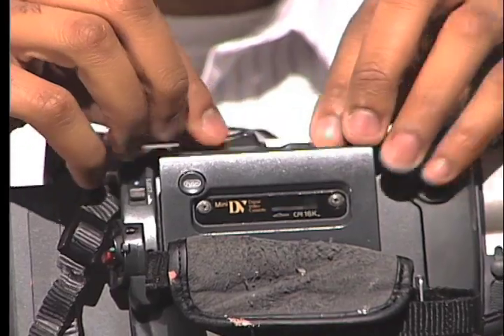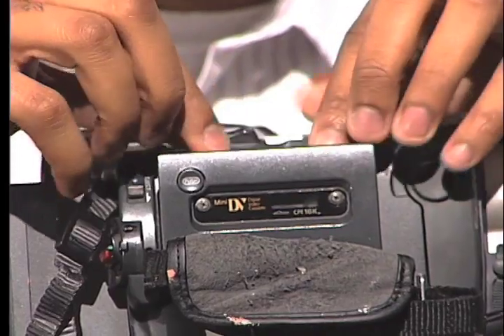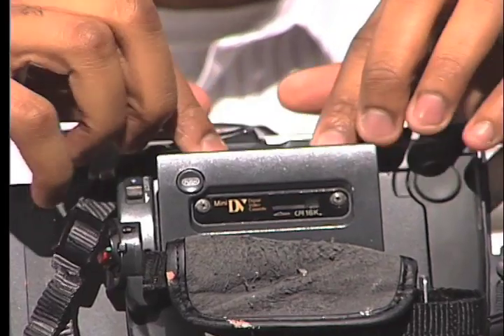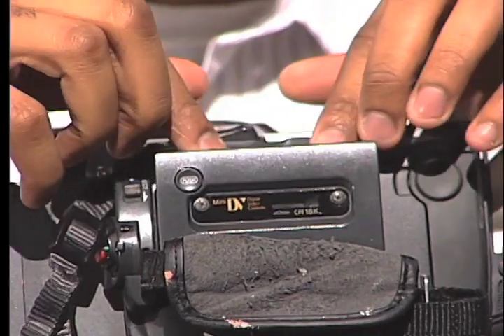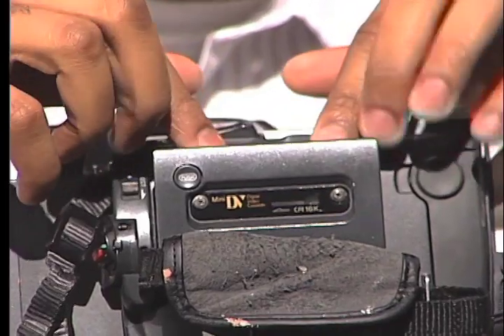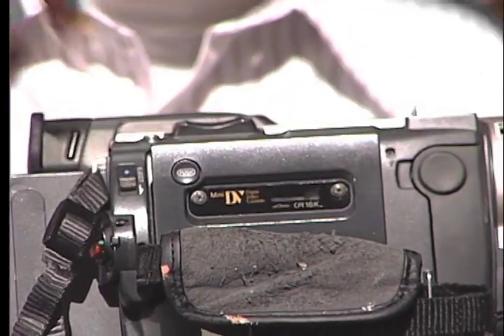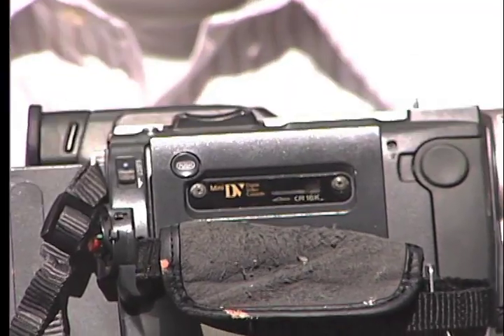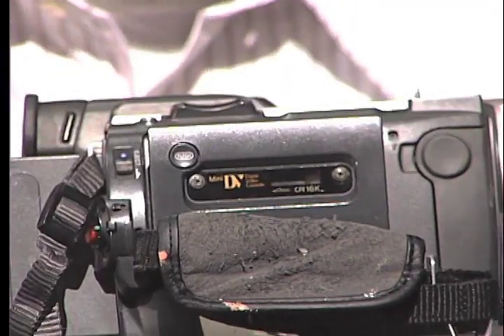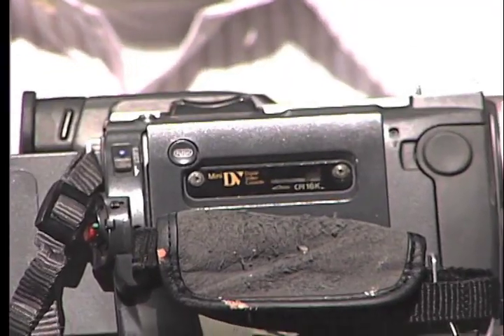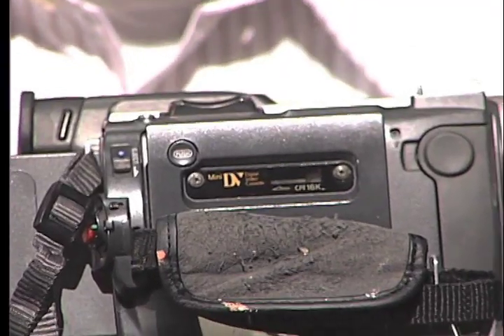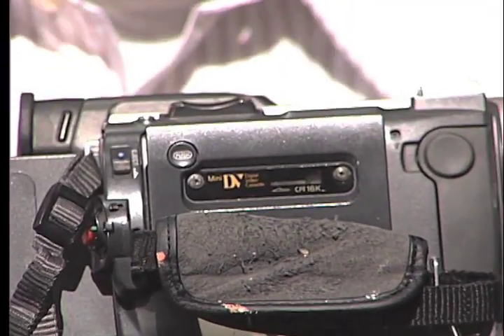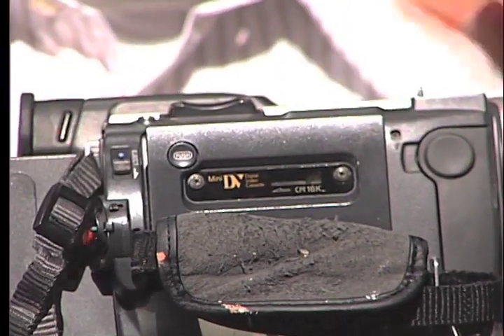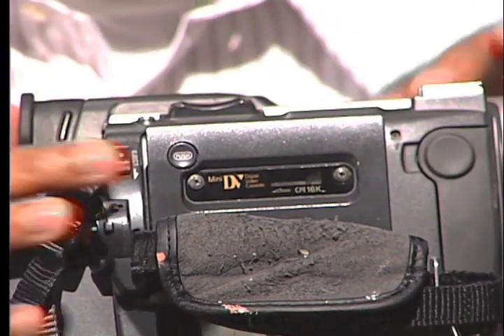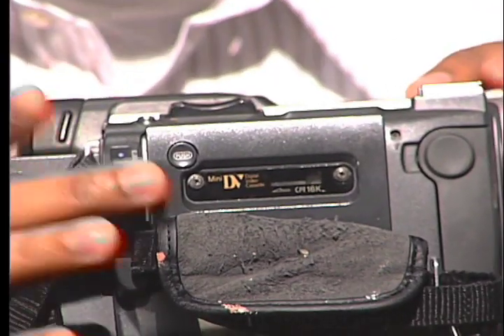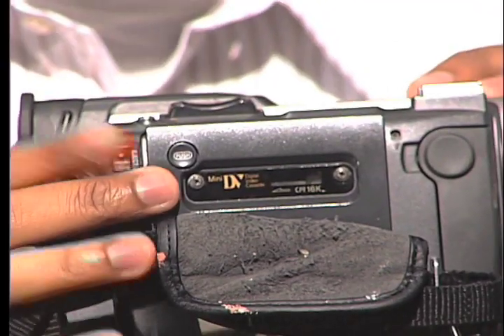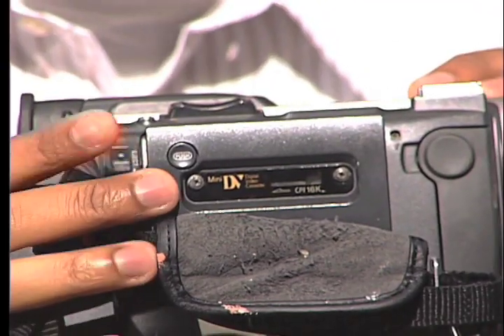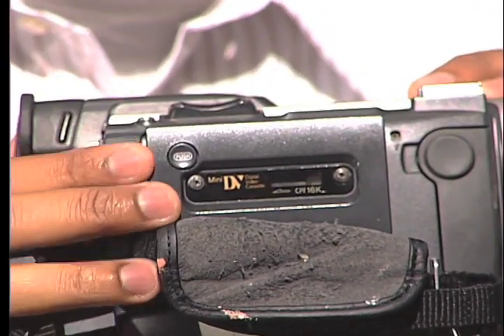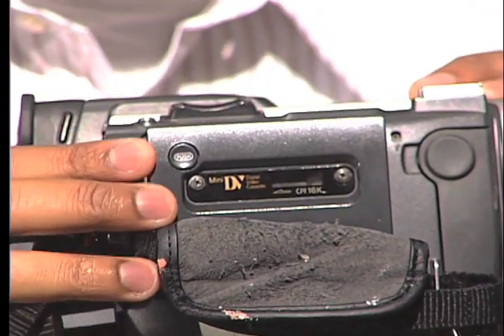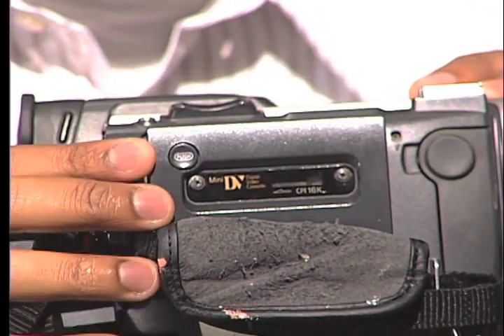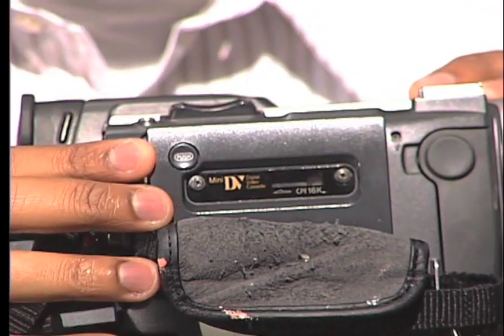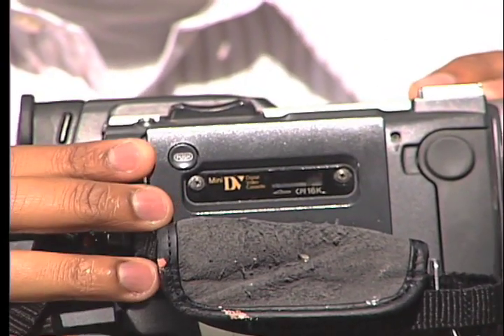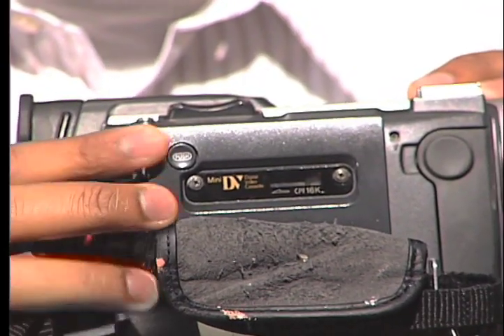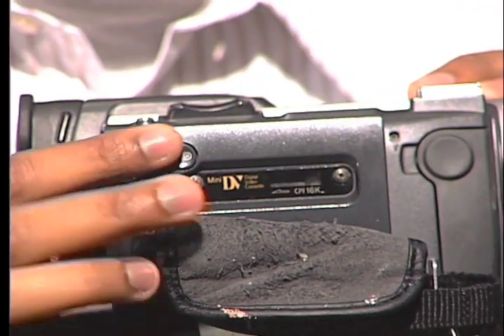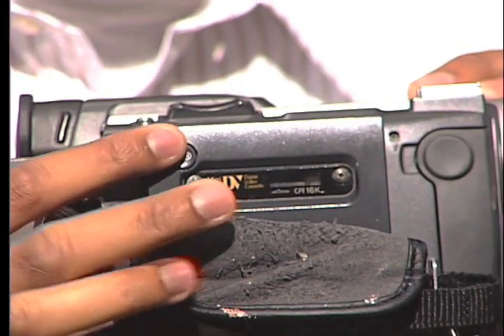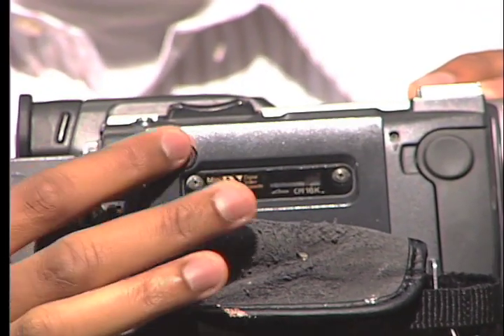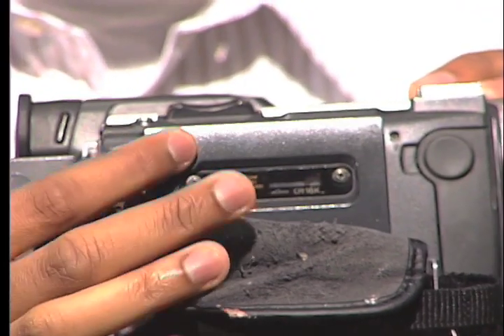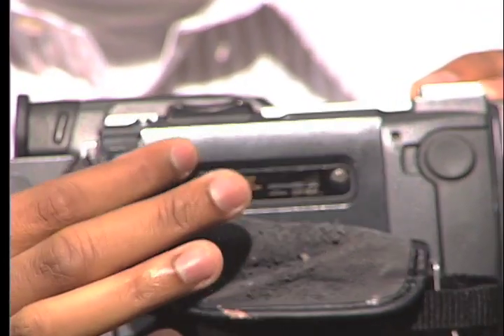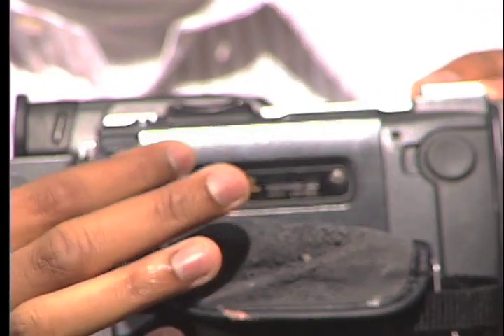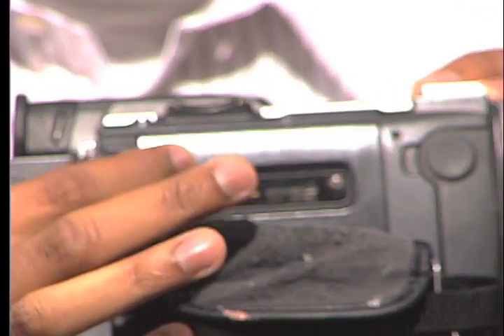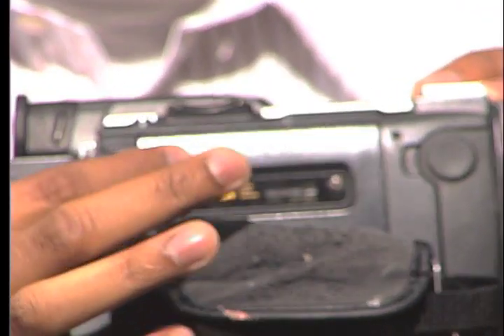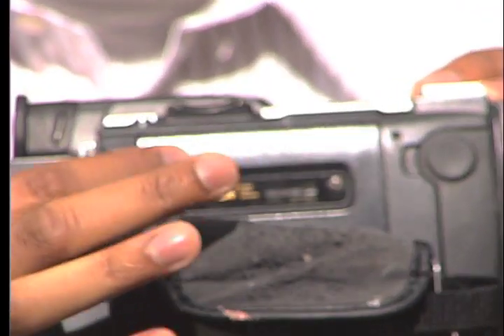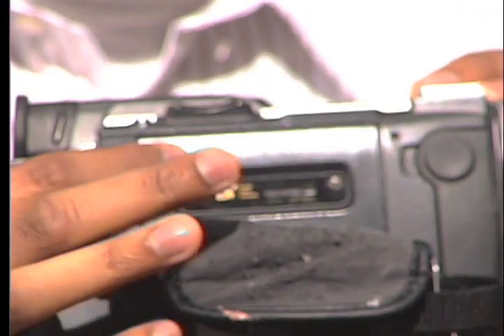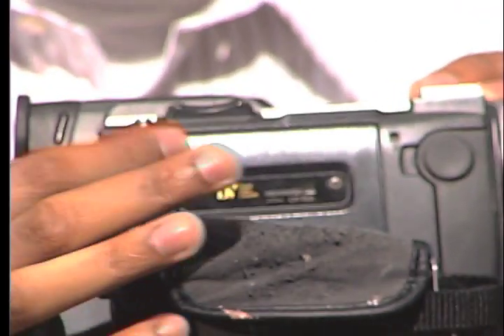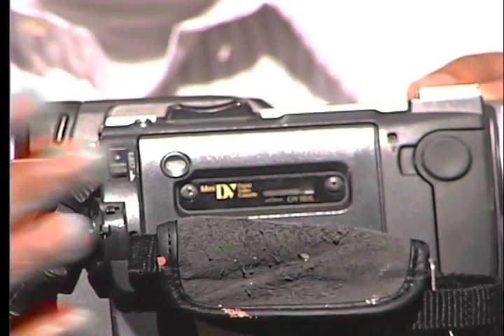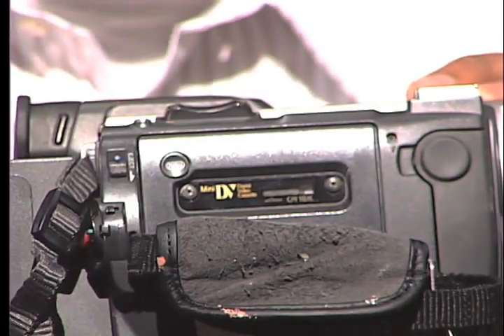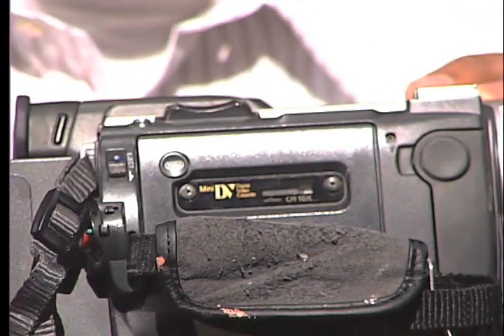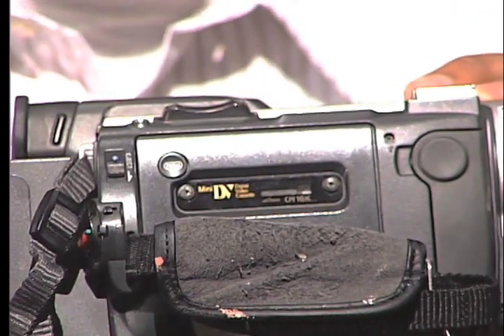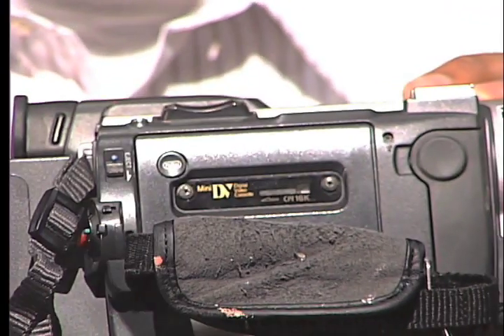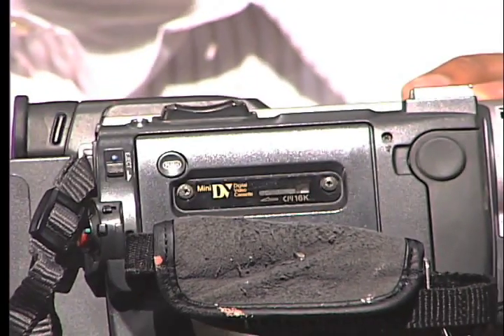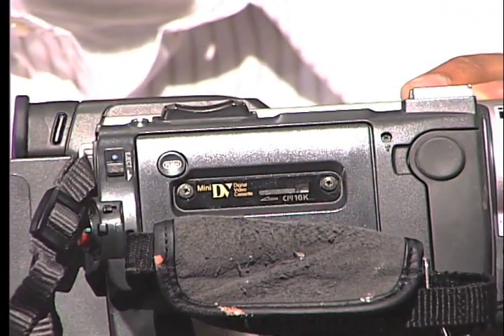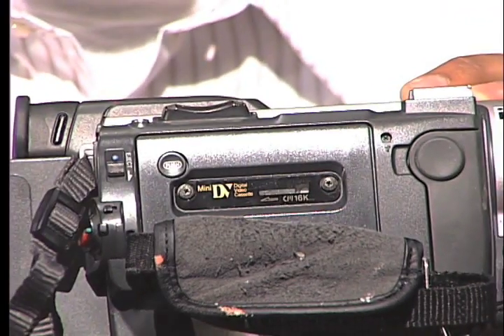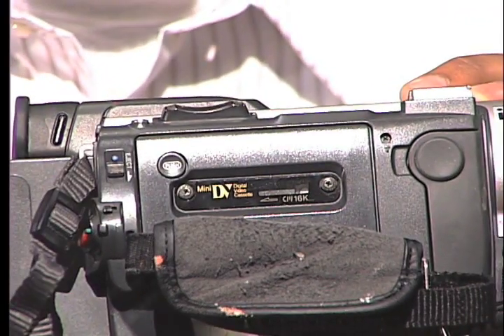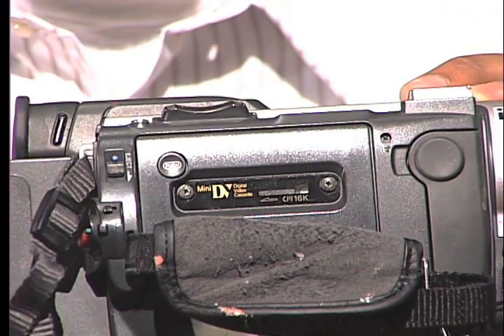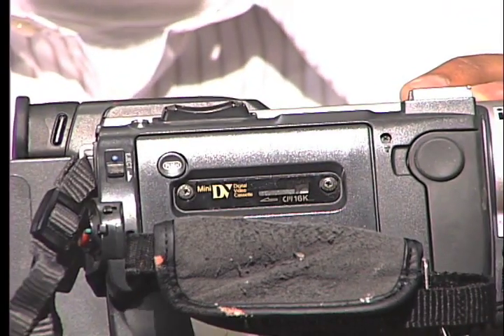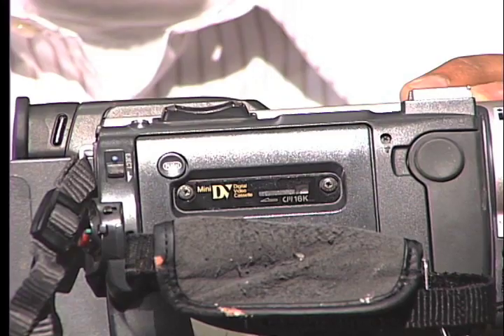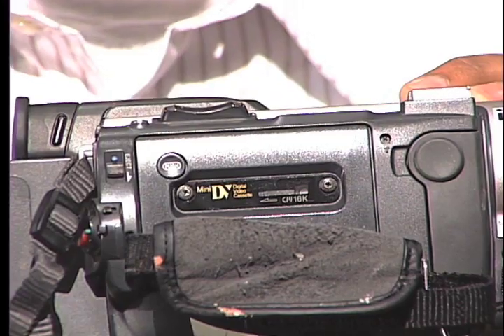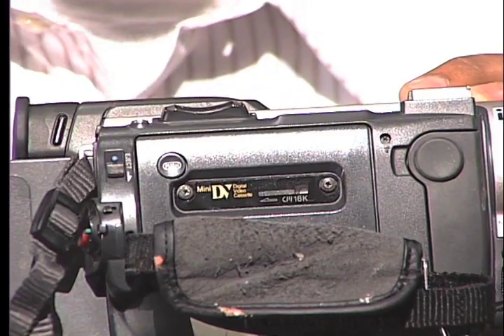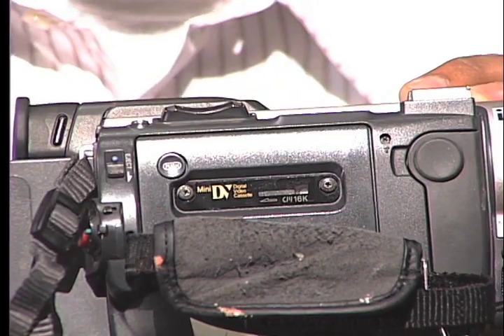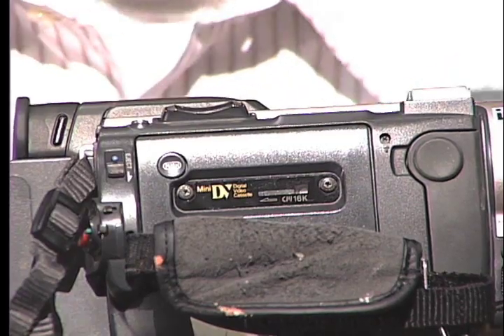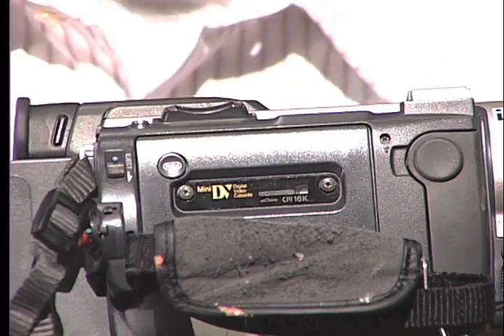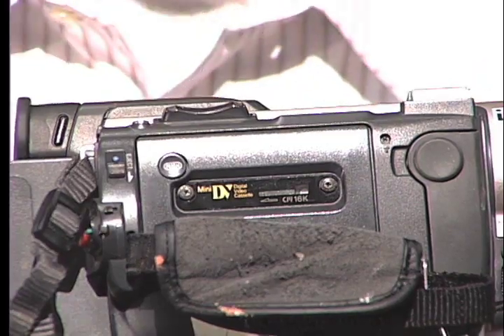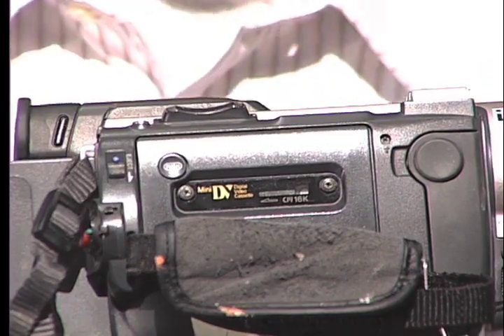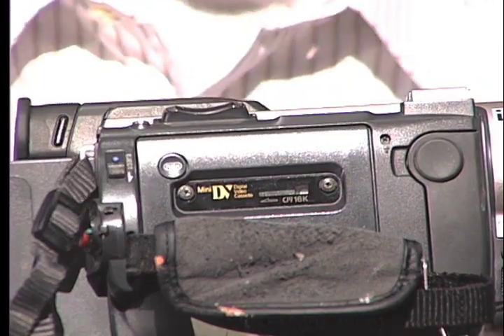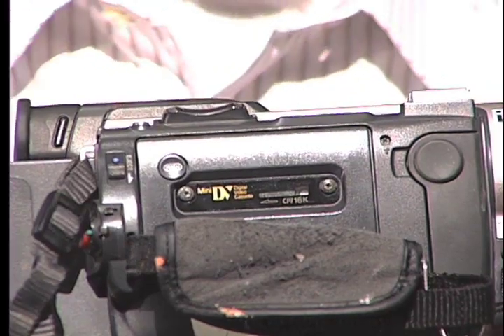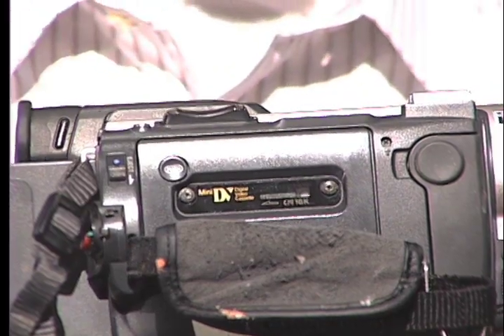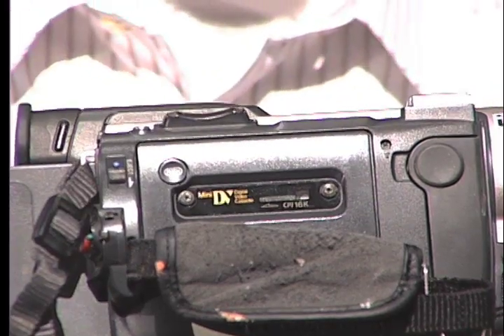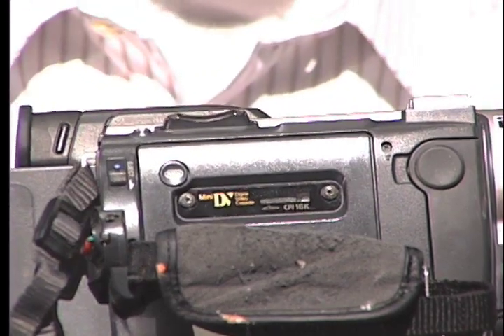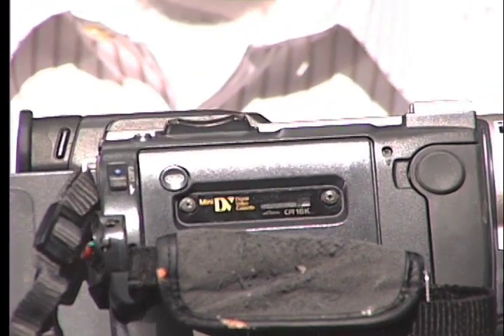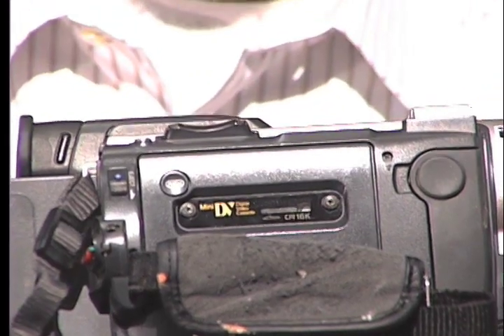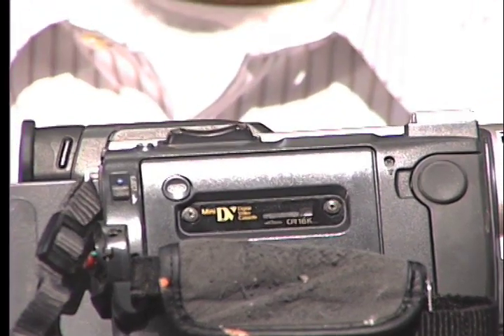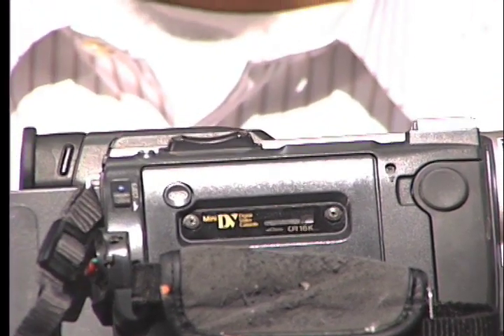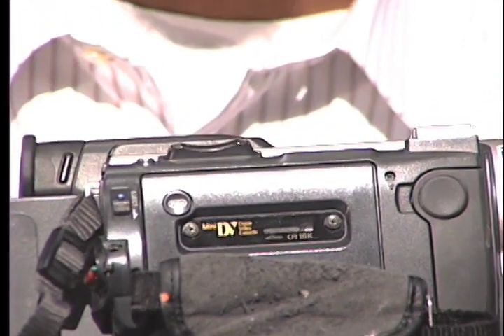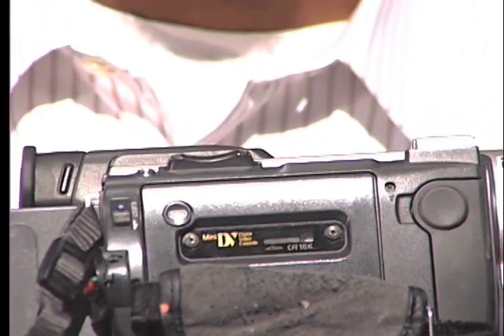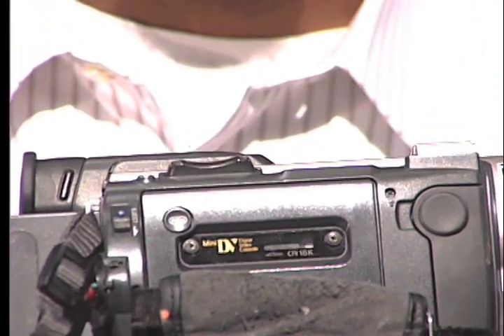You insert, and press this button here to close, and your tape is inserted.